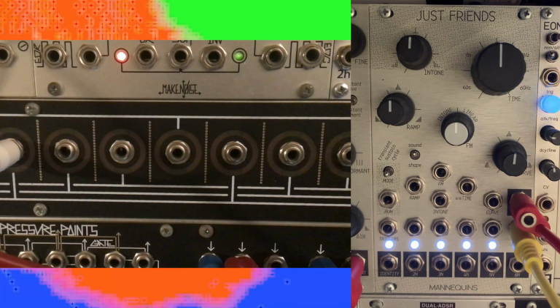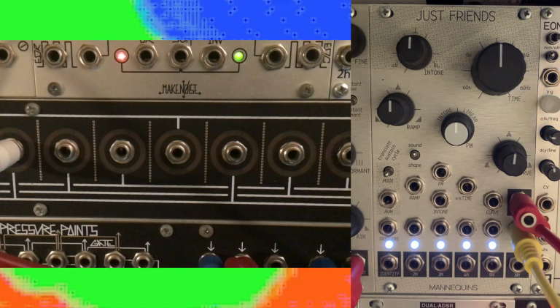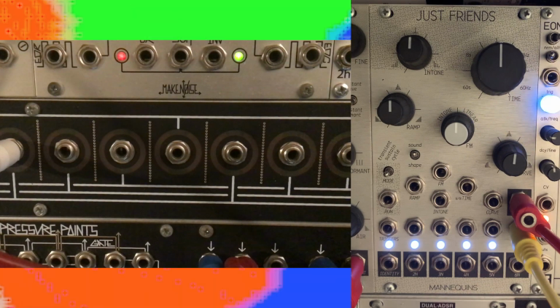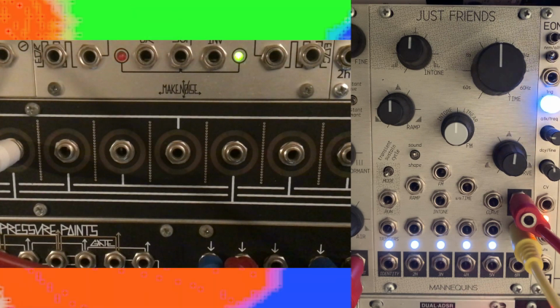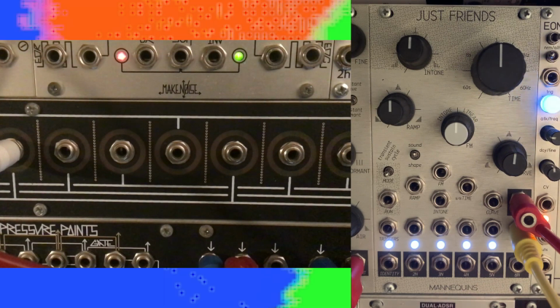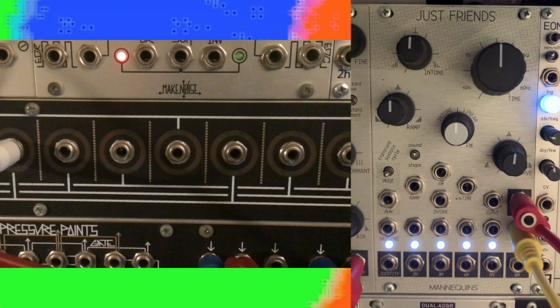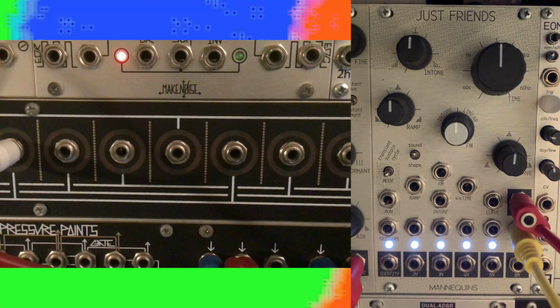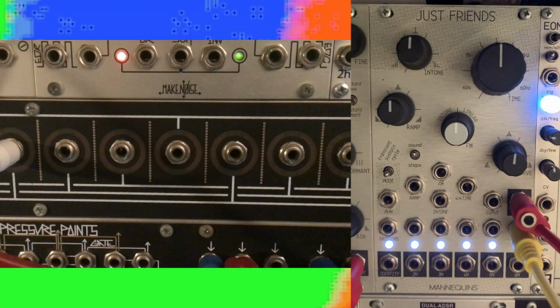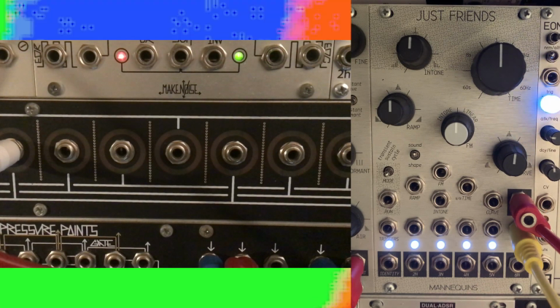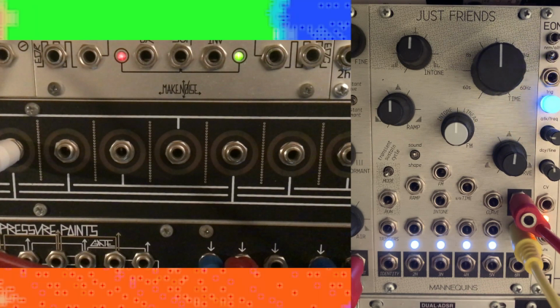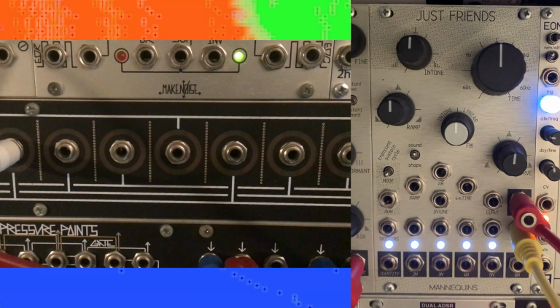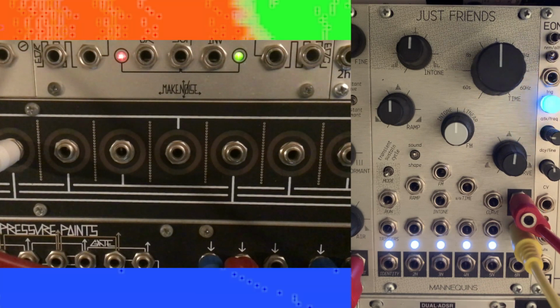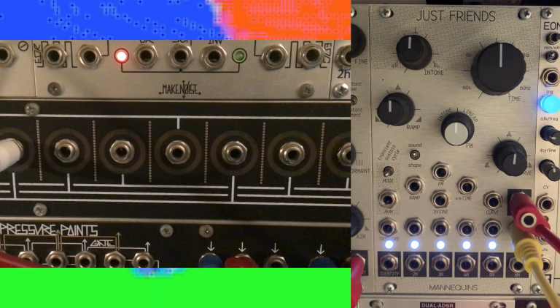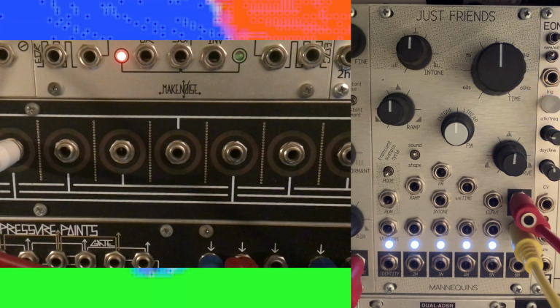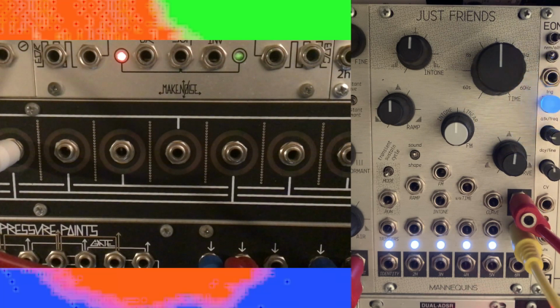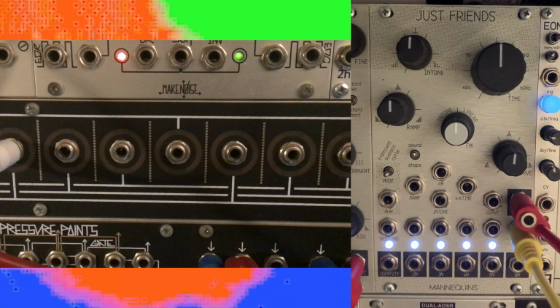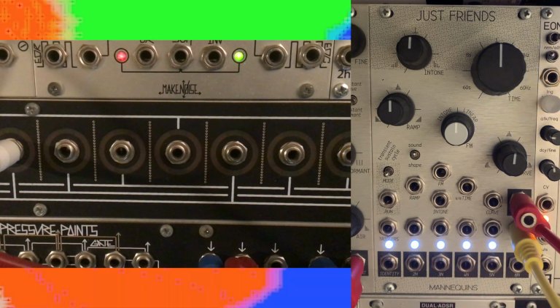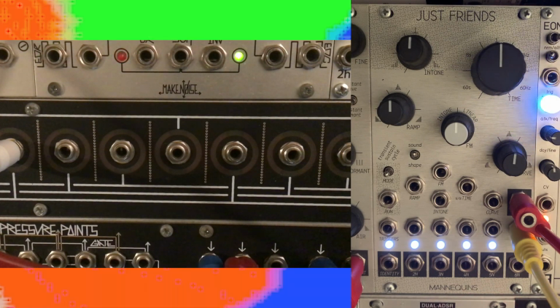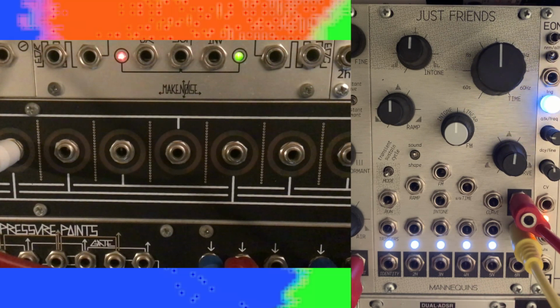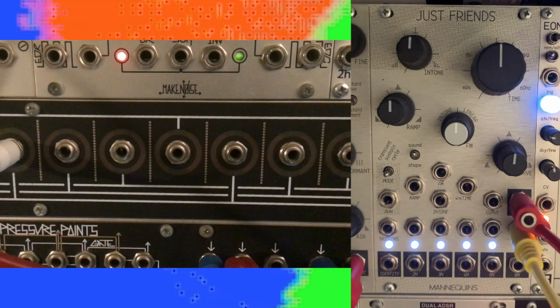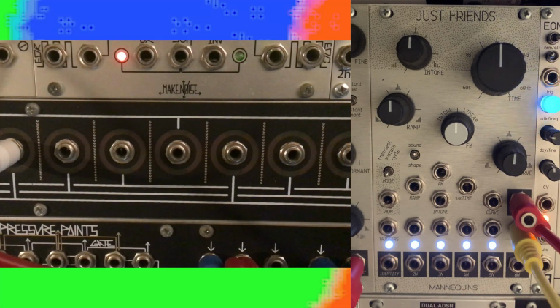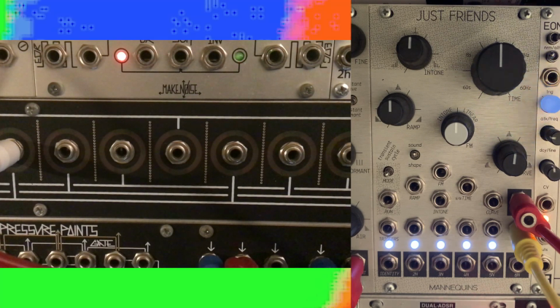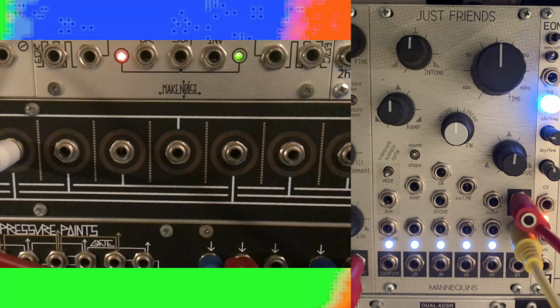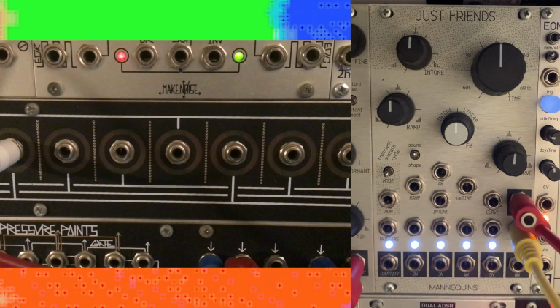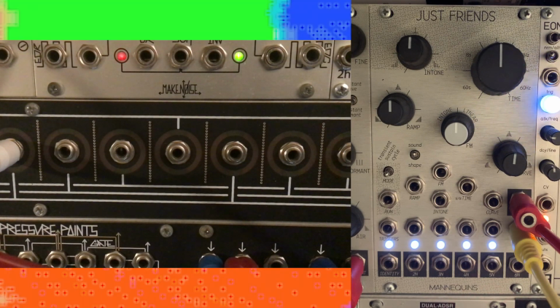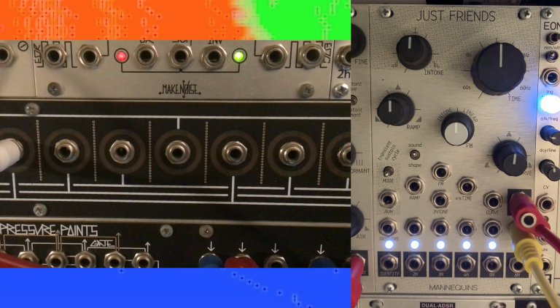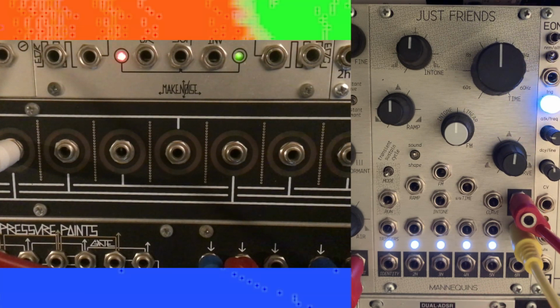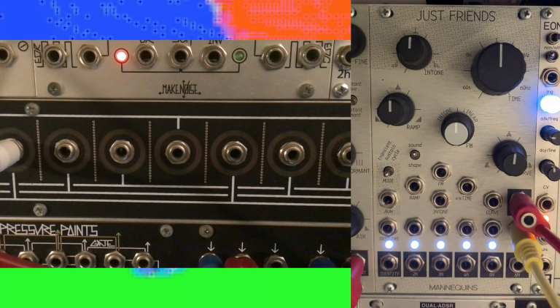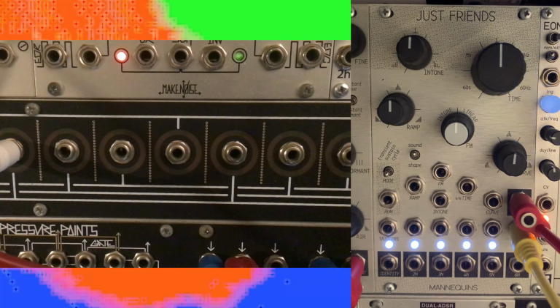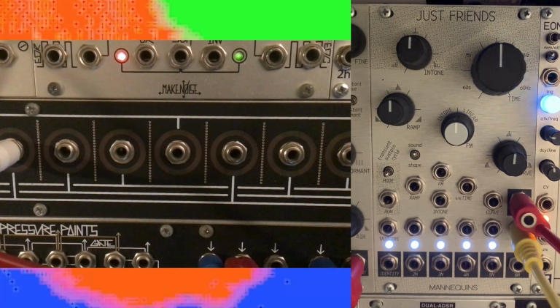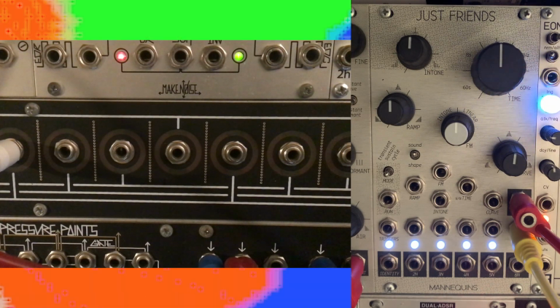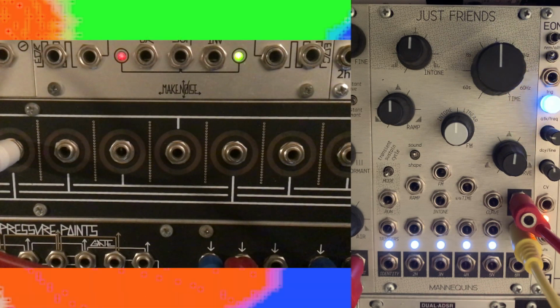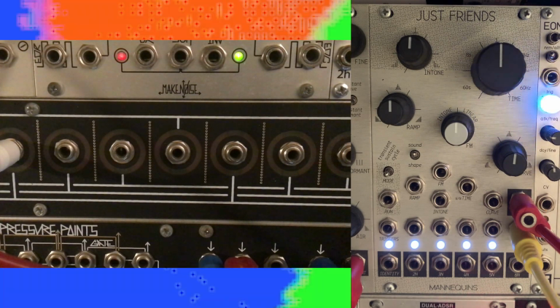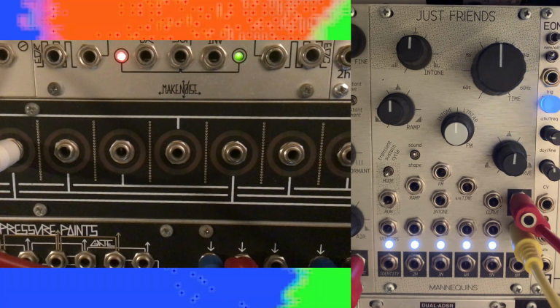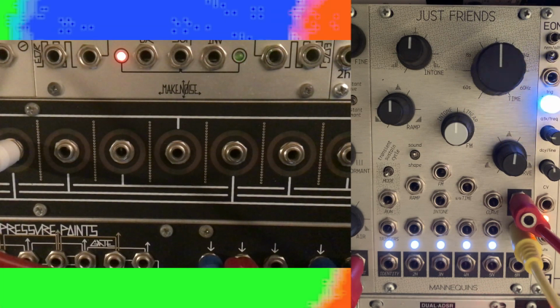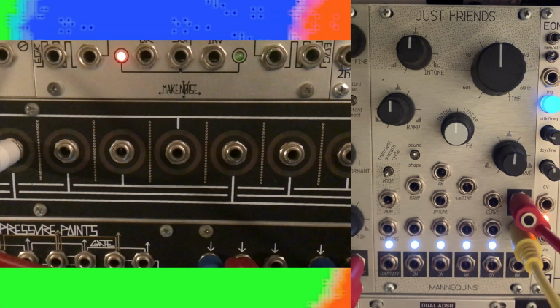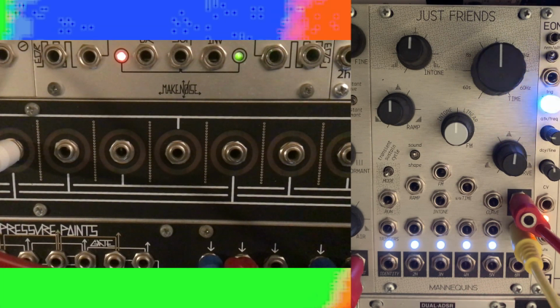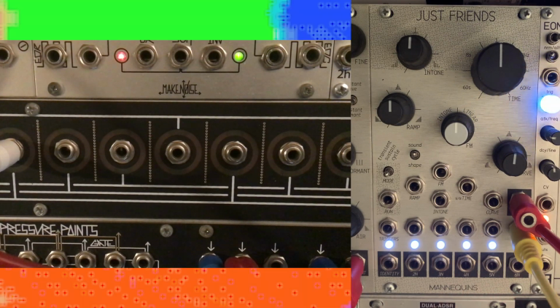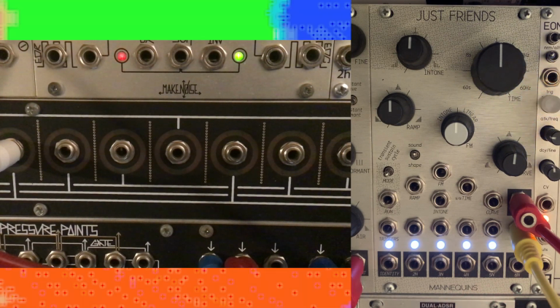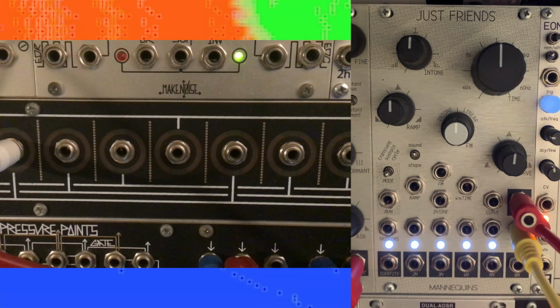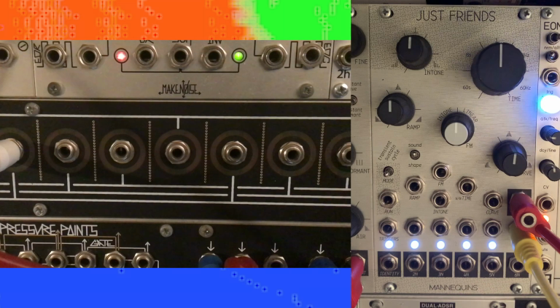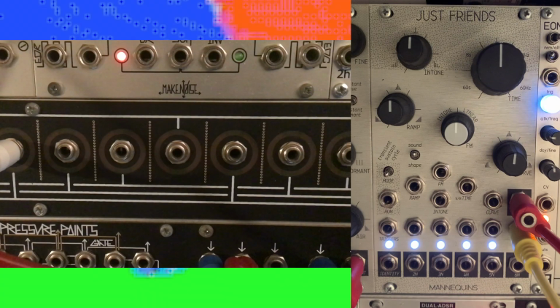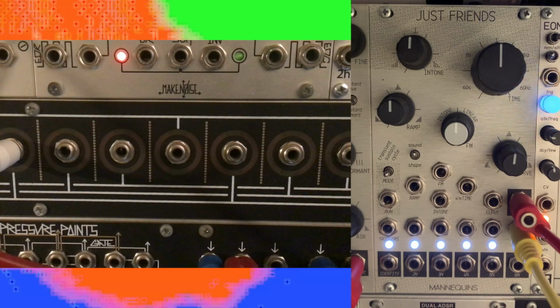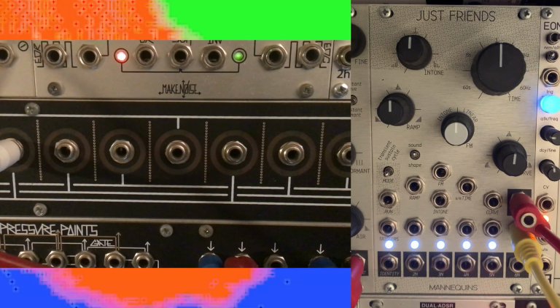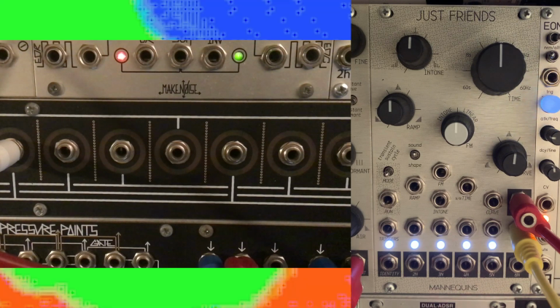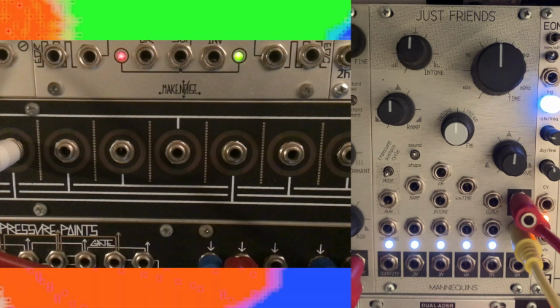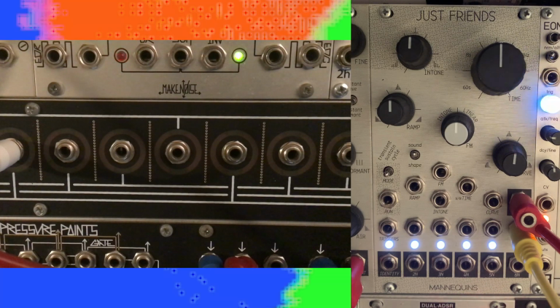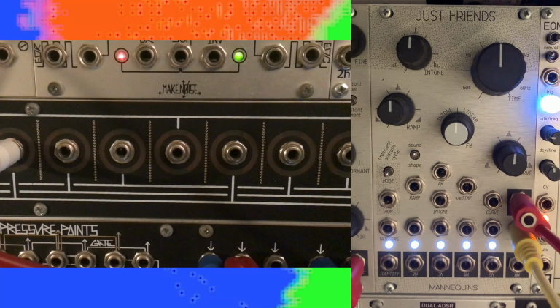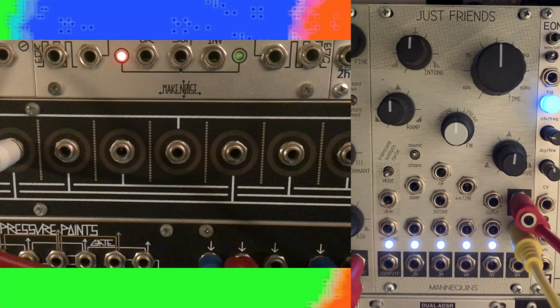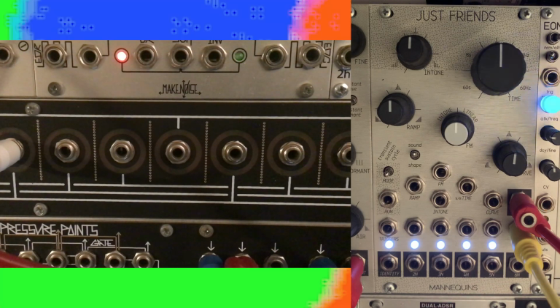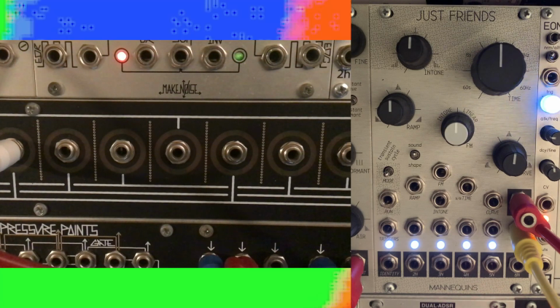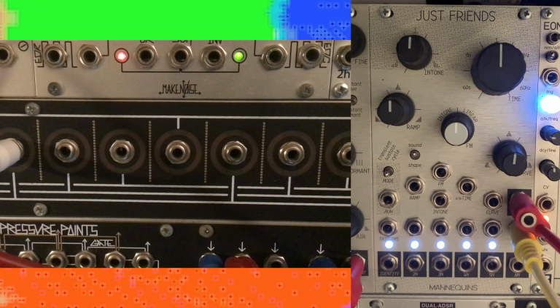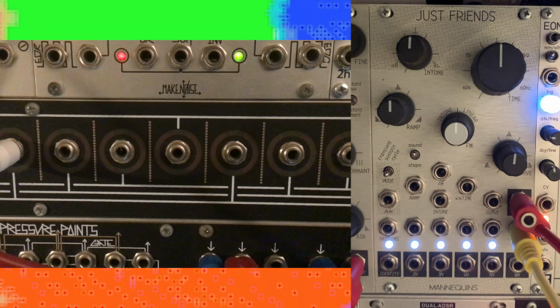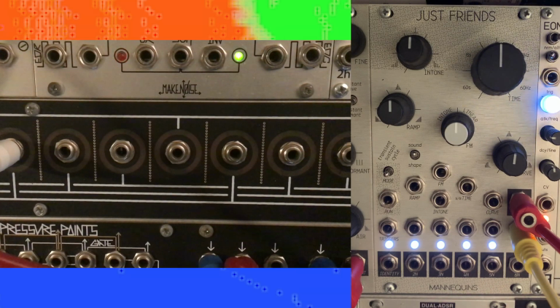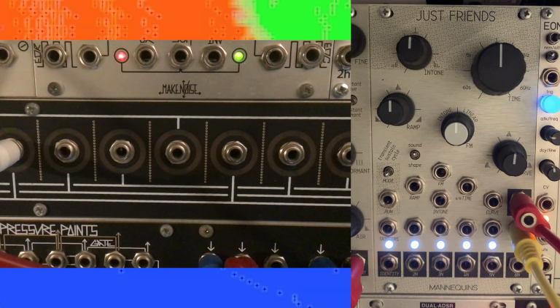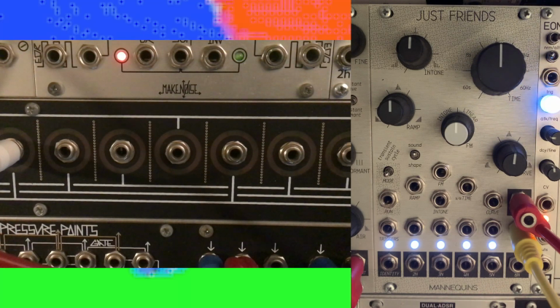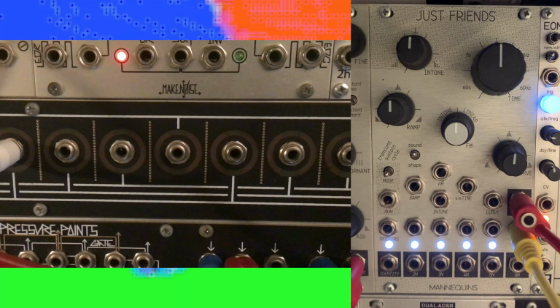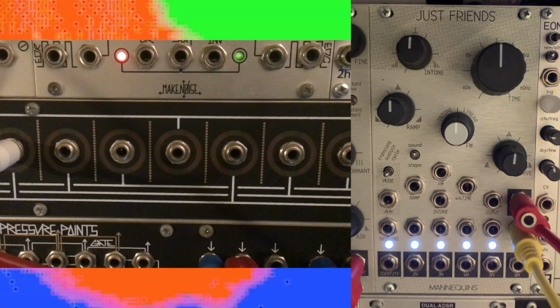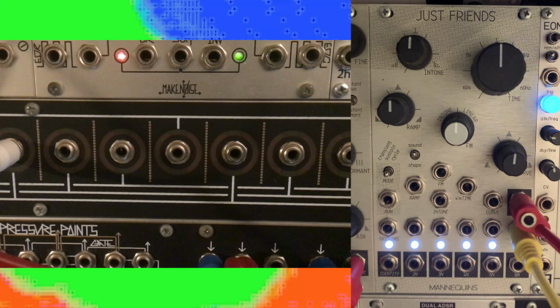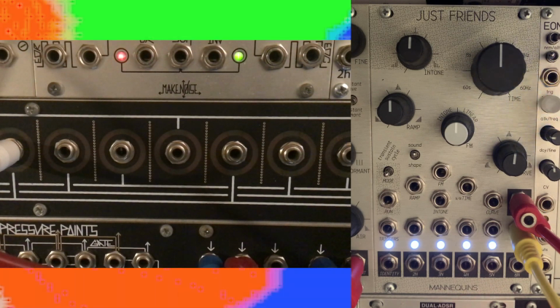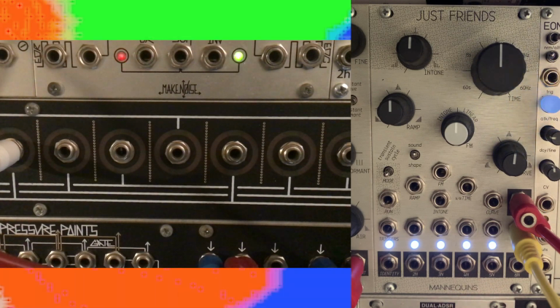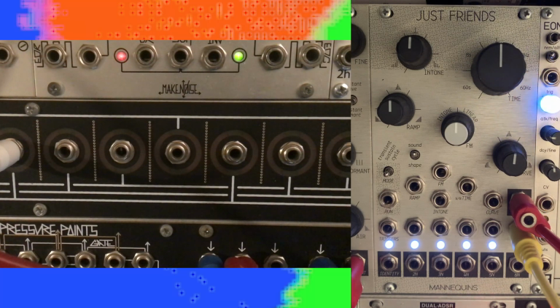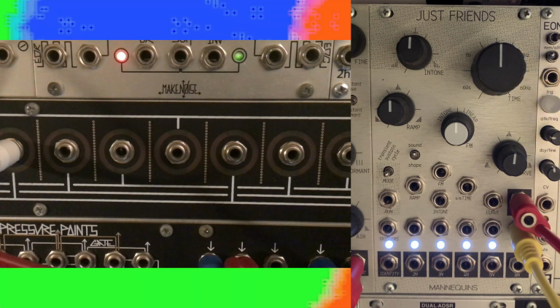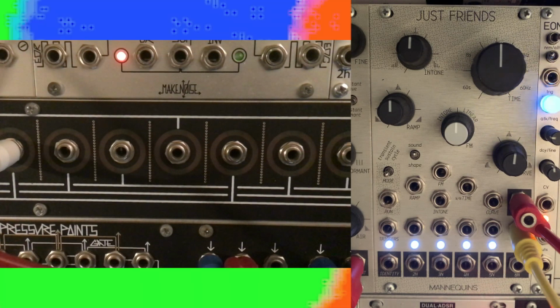Here we're starting with formant fully counterclockwise, then rotating to full clockwise while playing the same scale back, this time going through a Laurentide Synthworks LPG first.